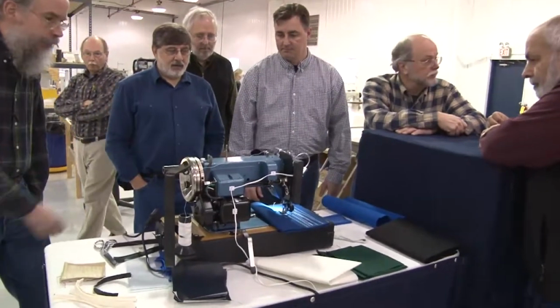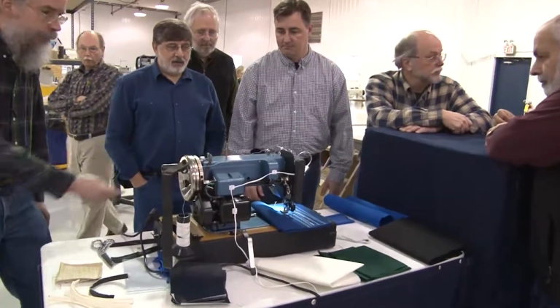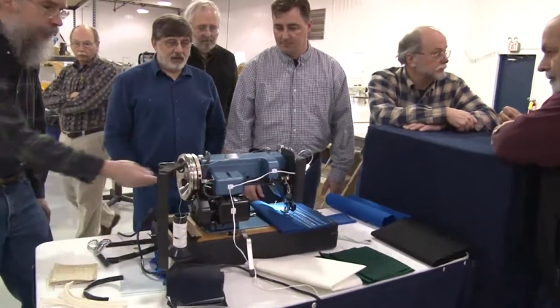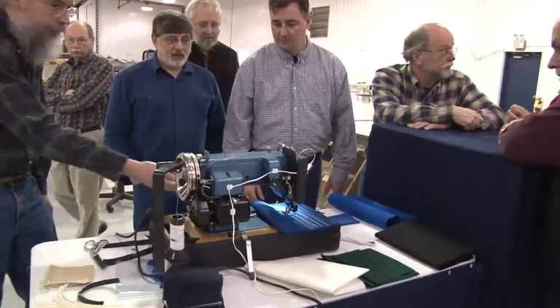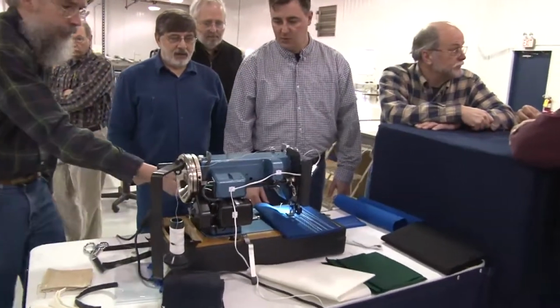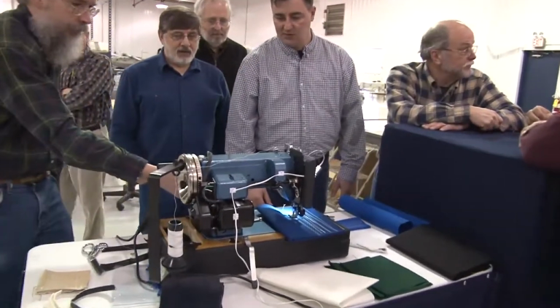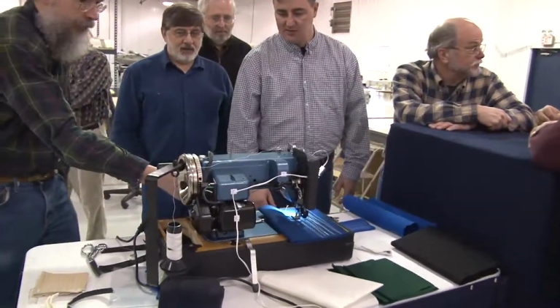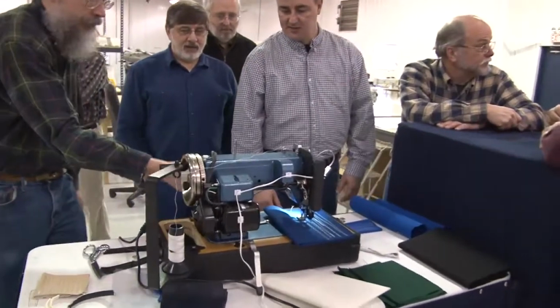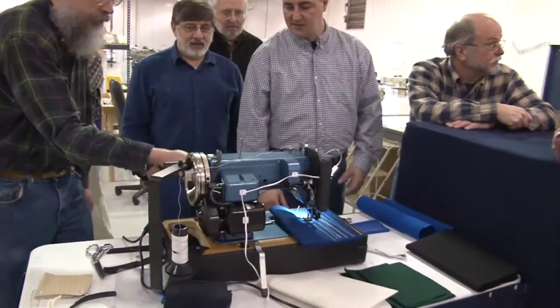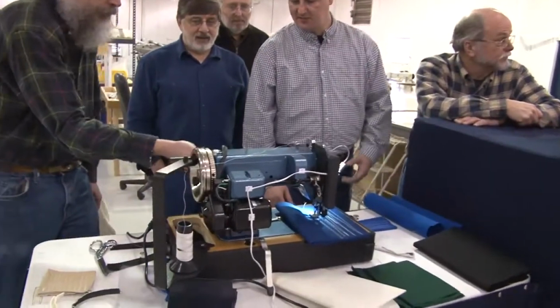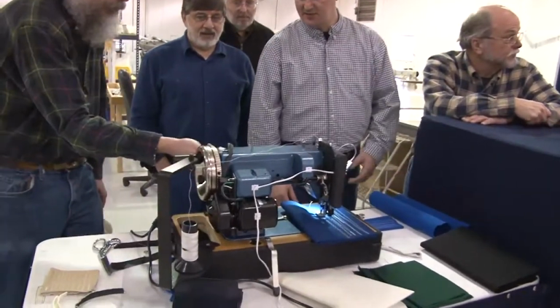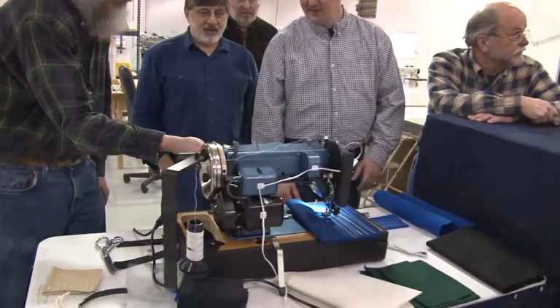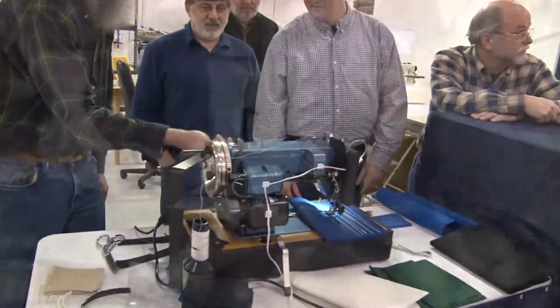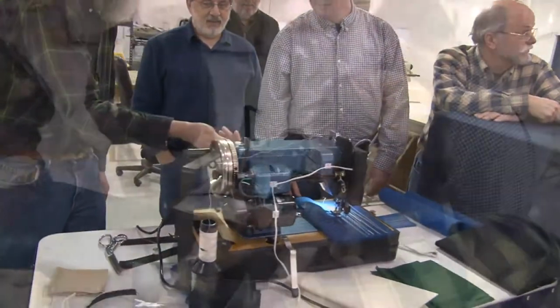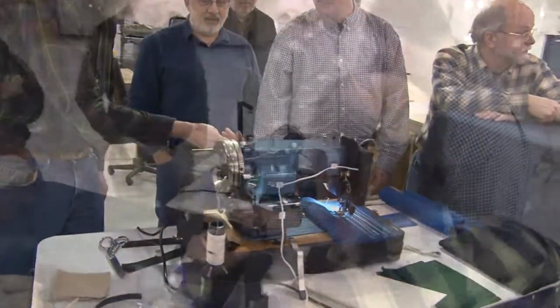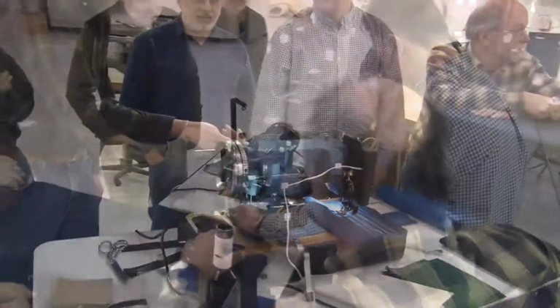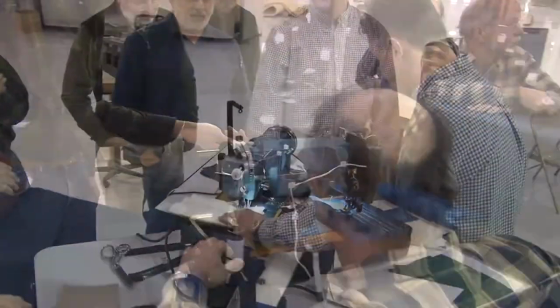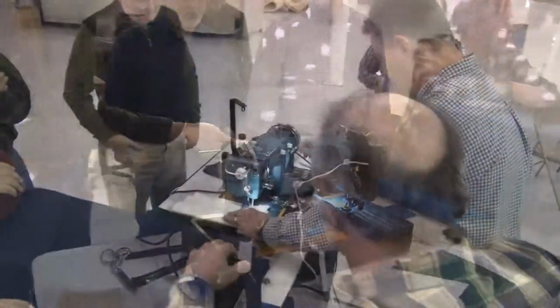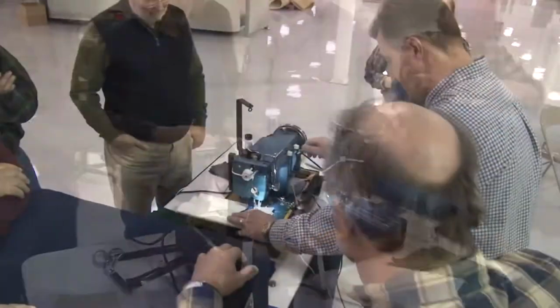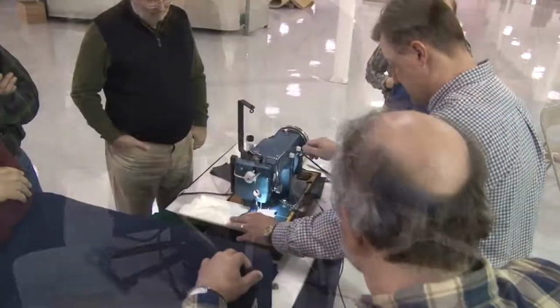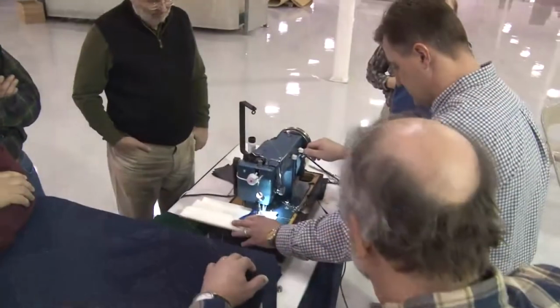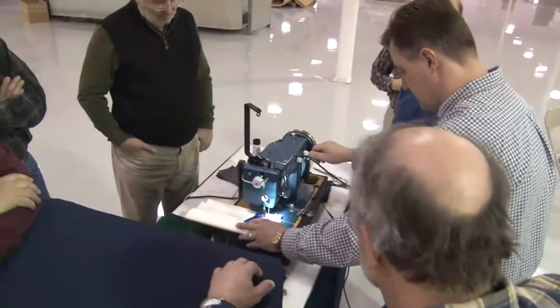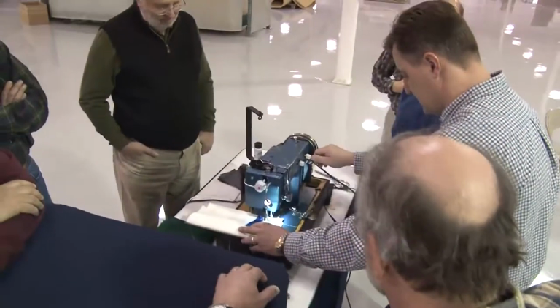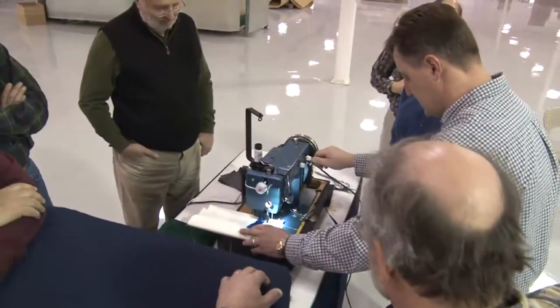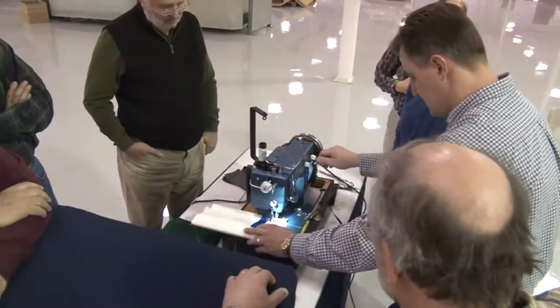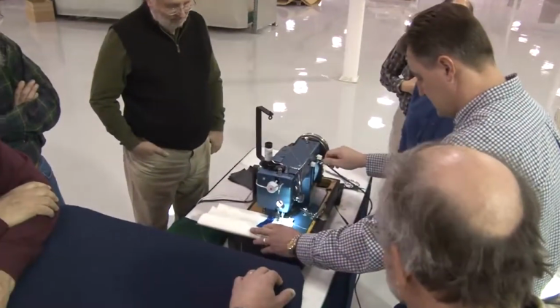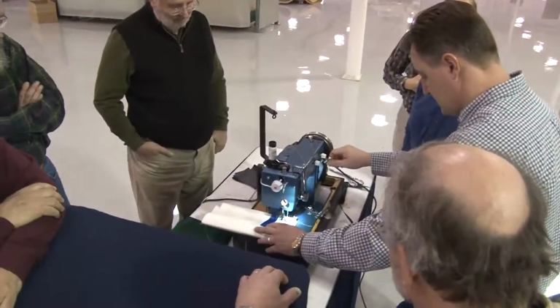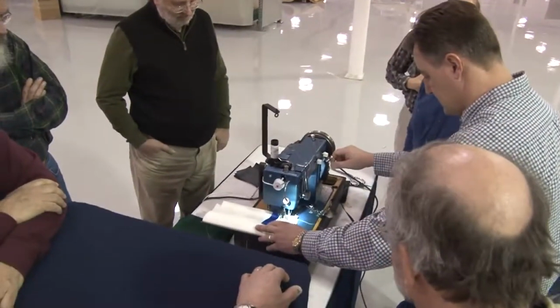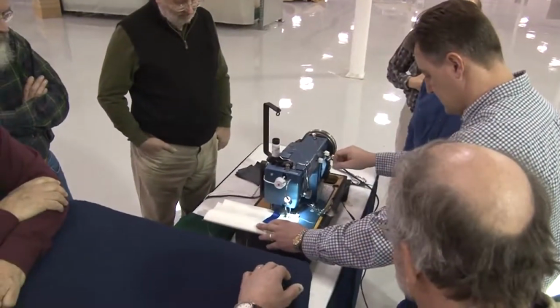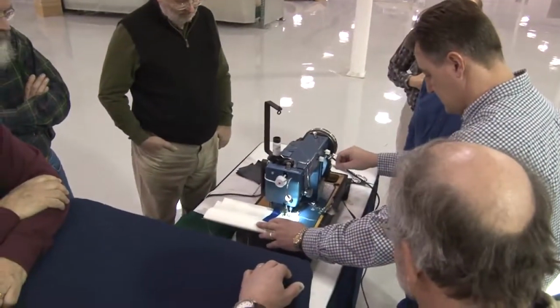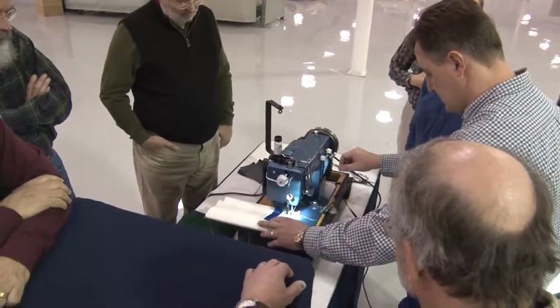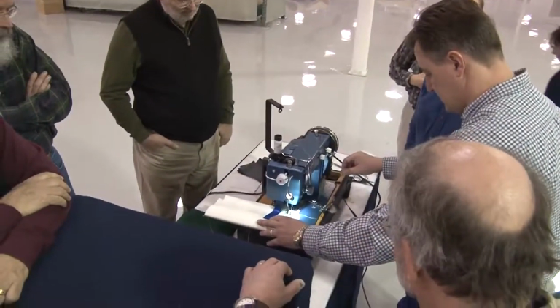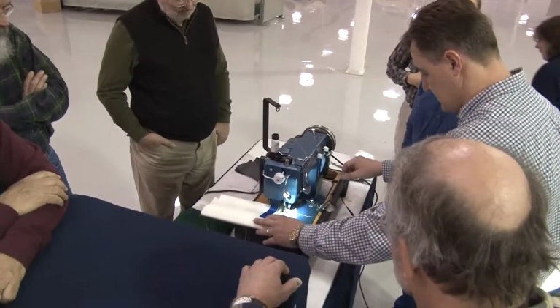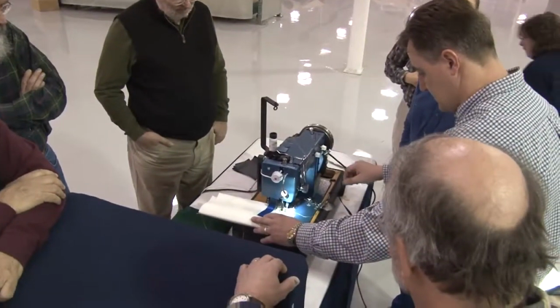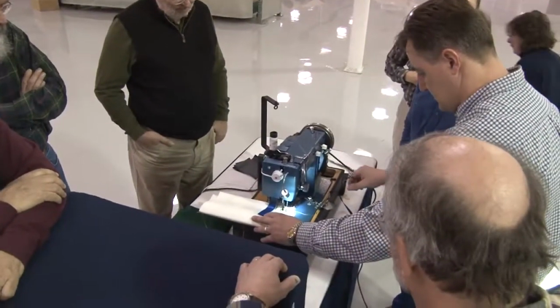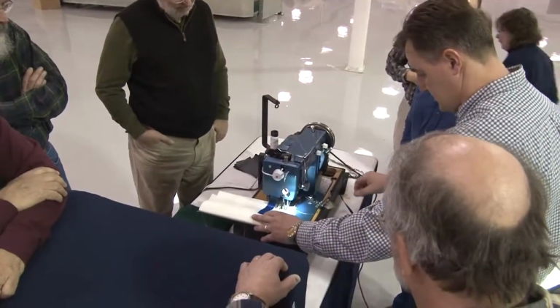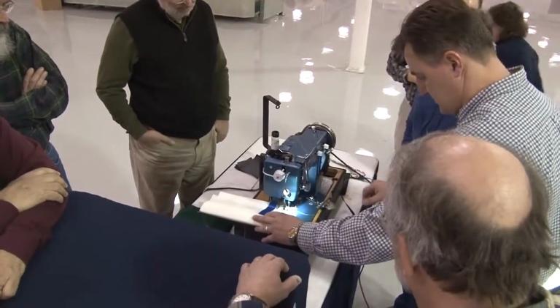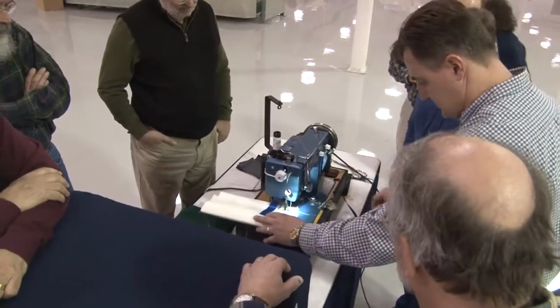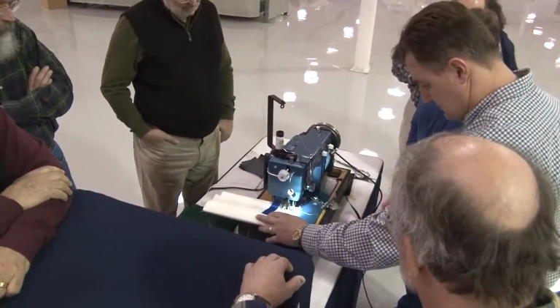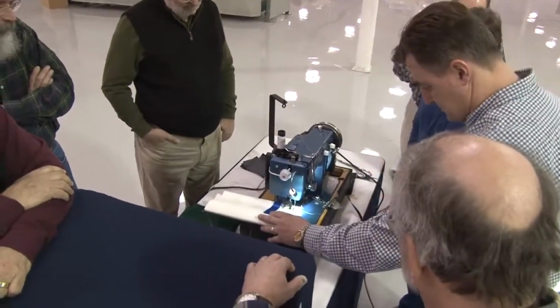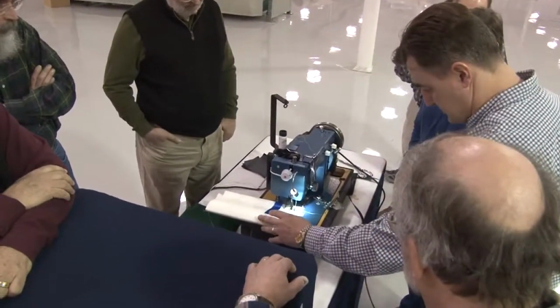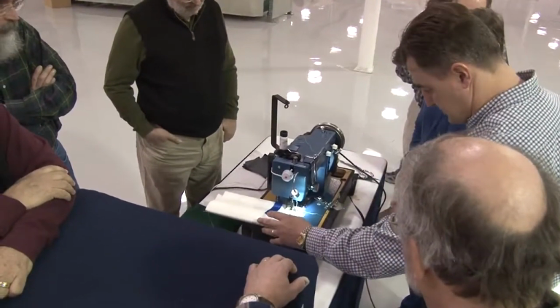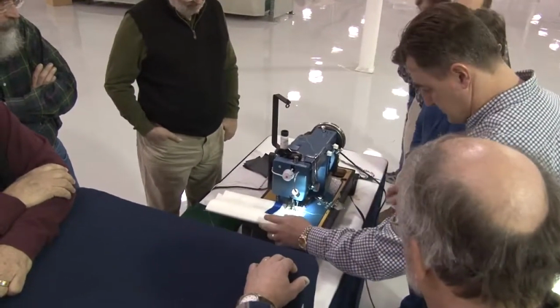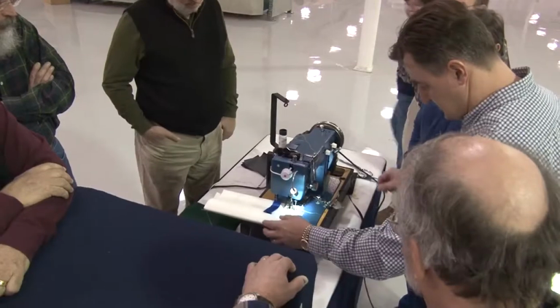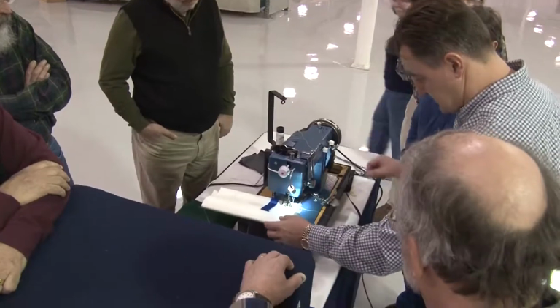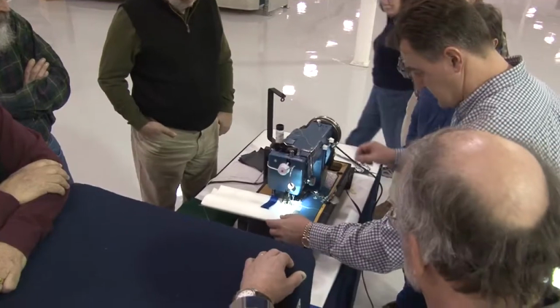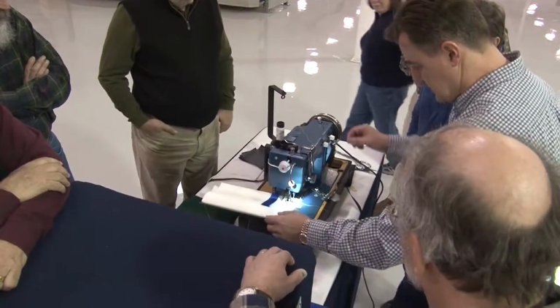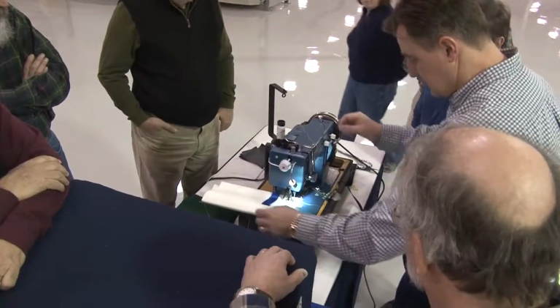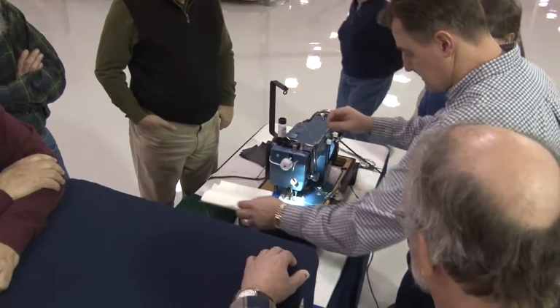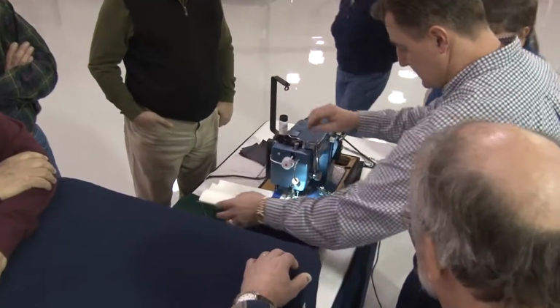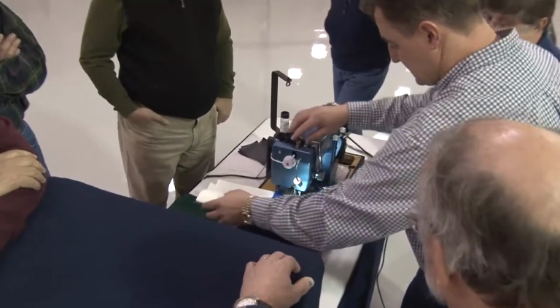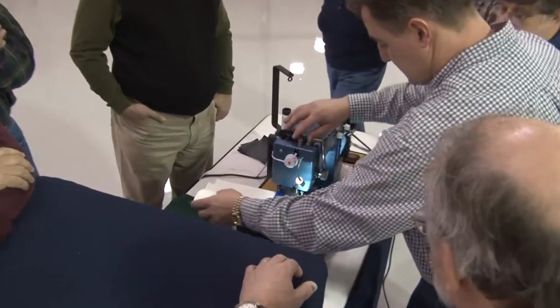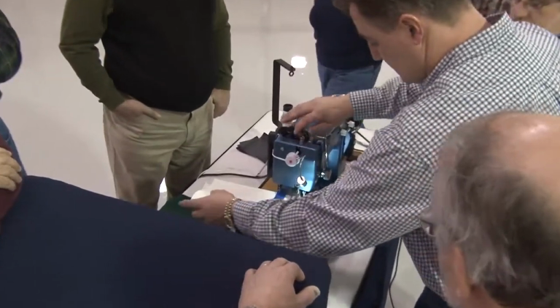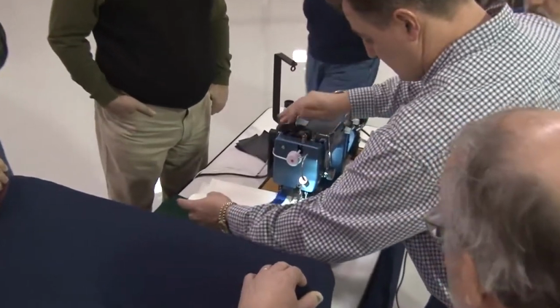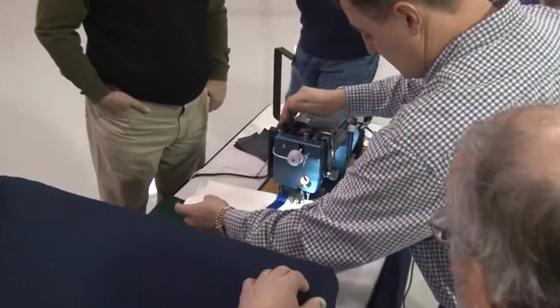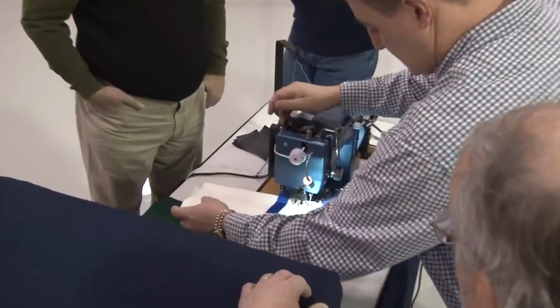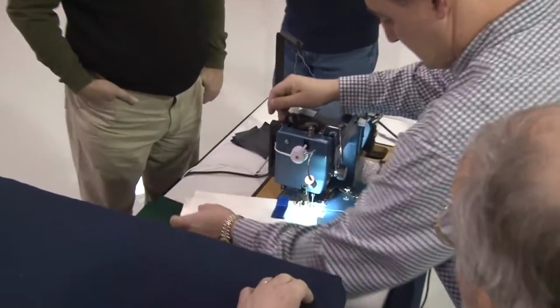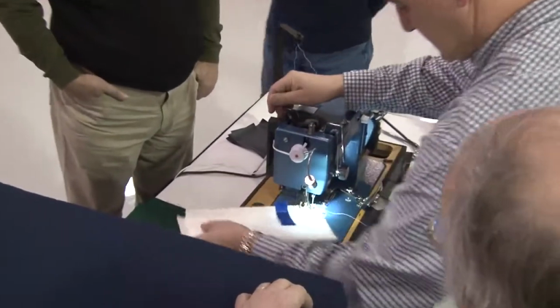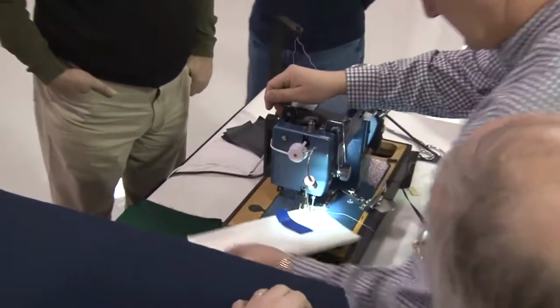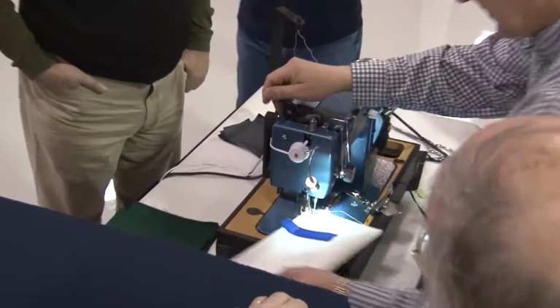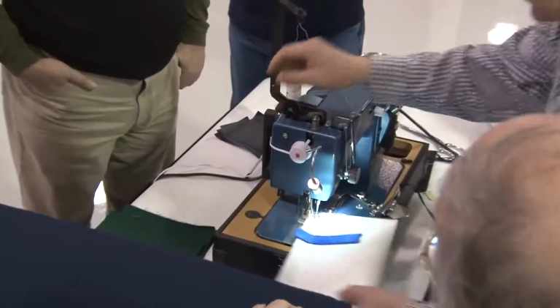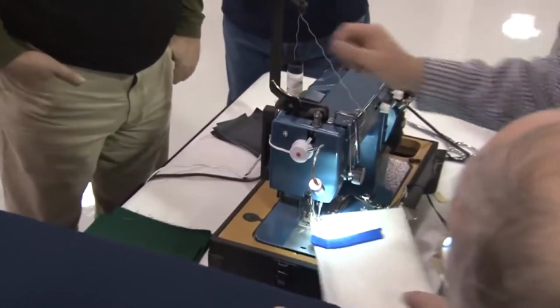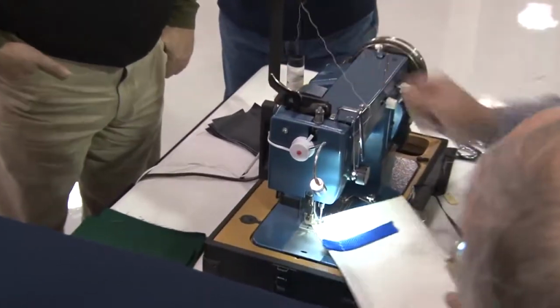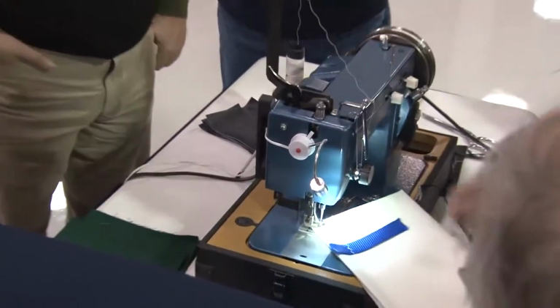It definitely pulls itself through. Here Matt's sewing eight layers of a seven or eight ounce stack run sailcloth material.